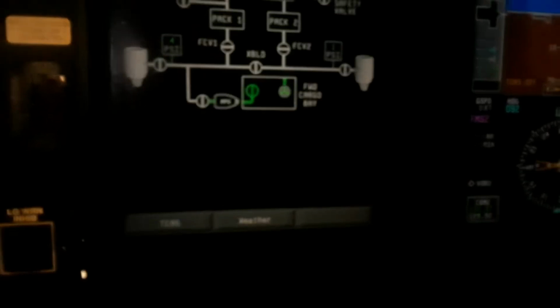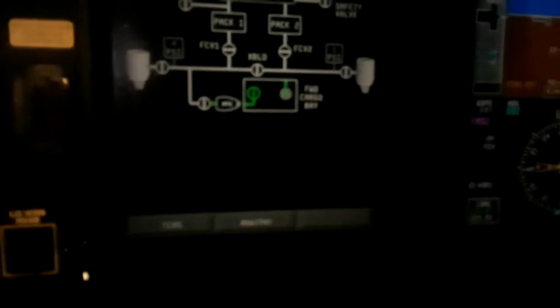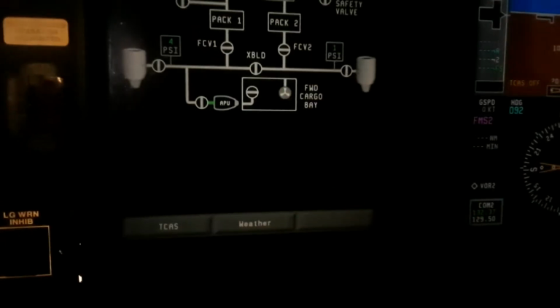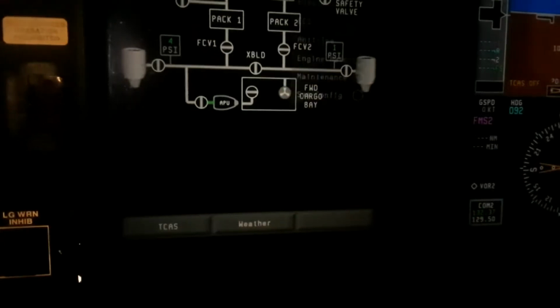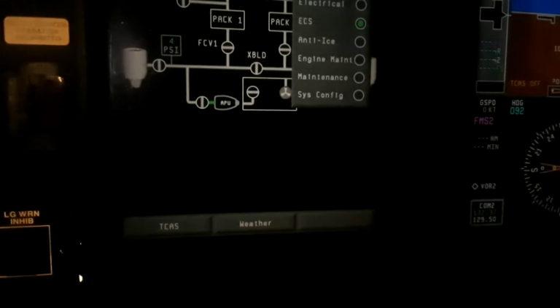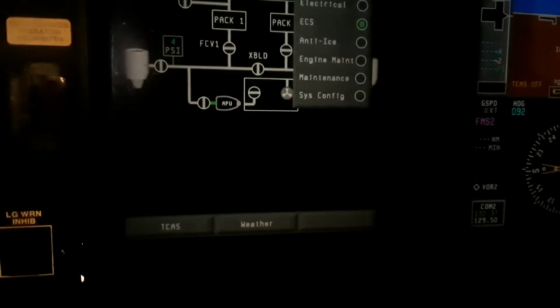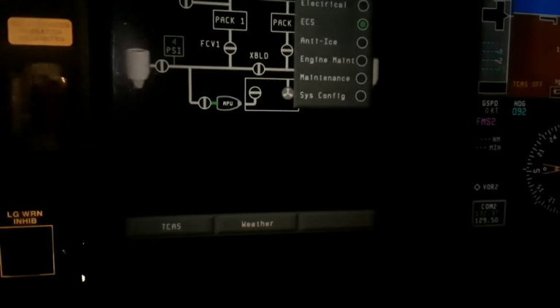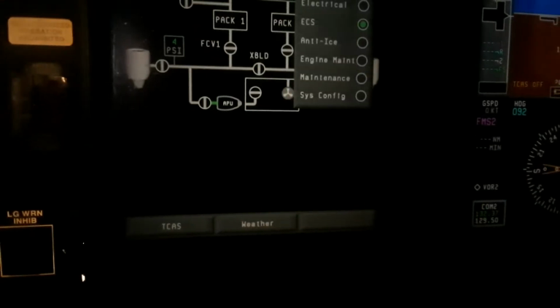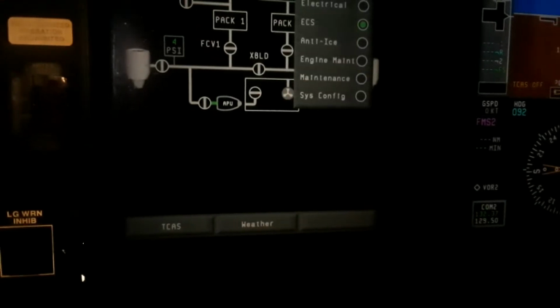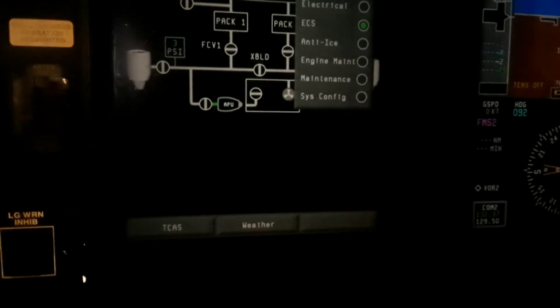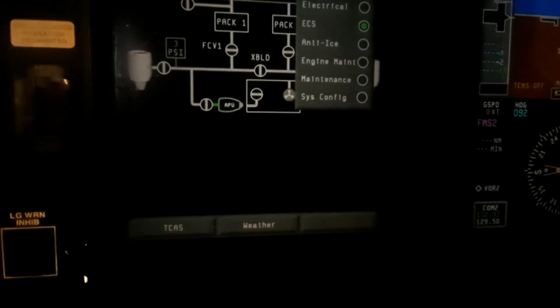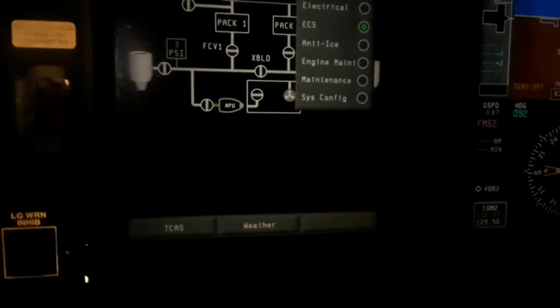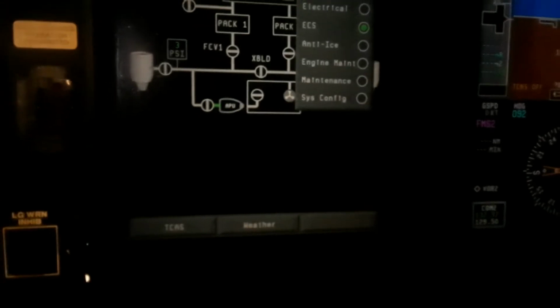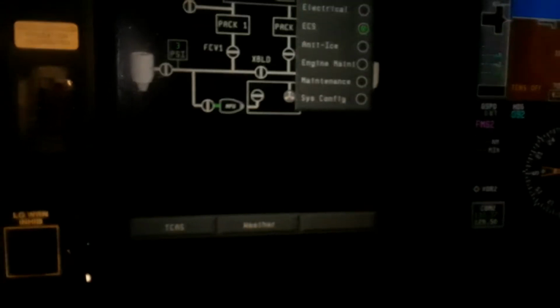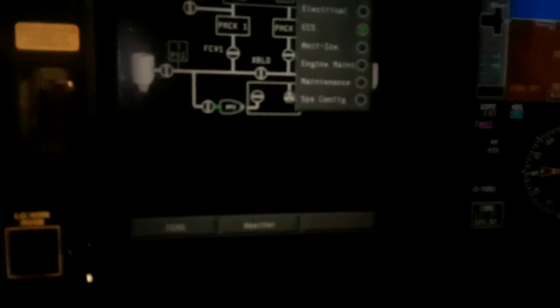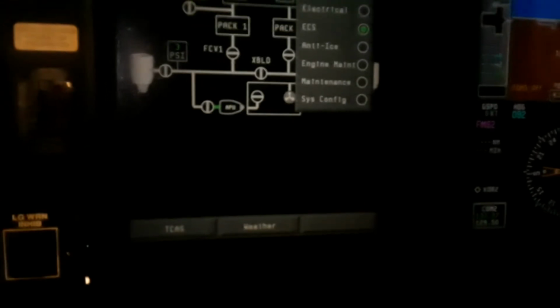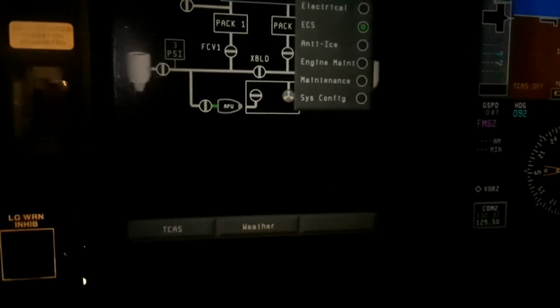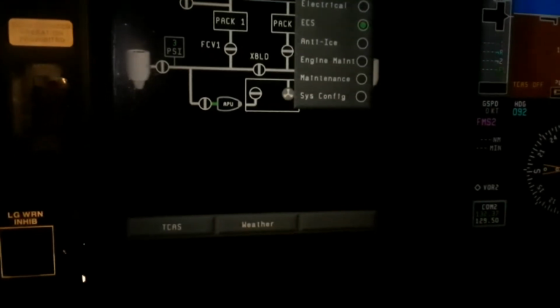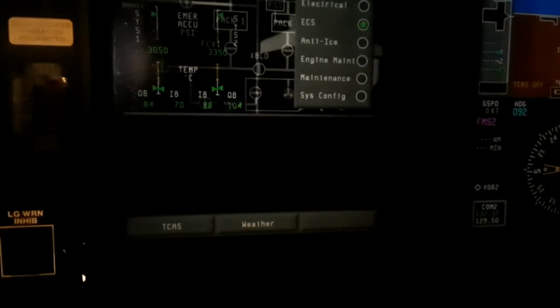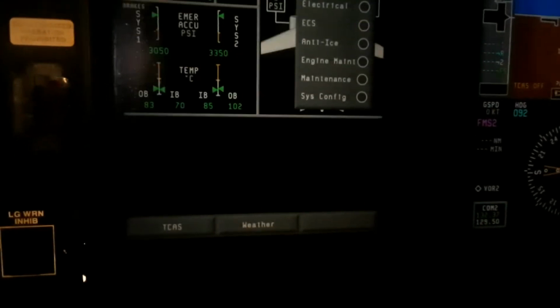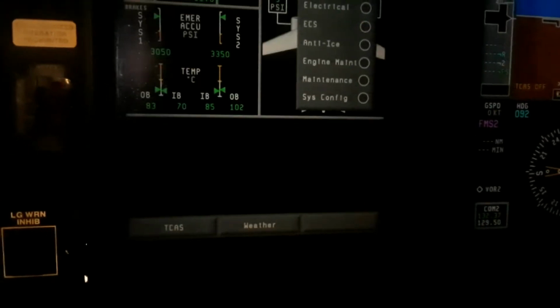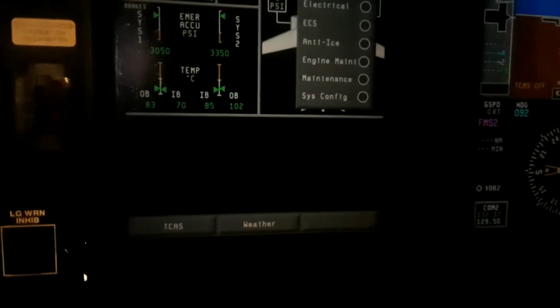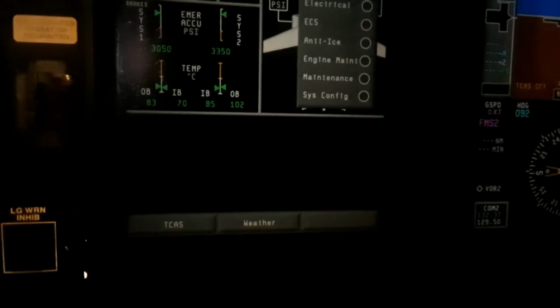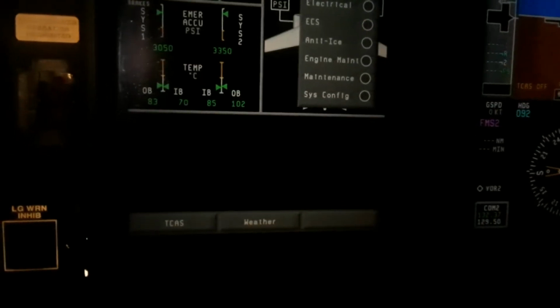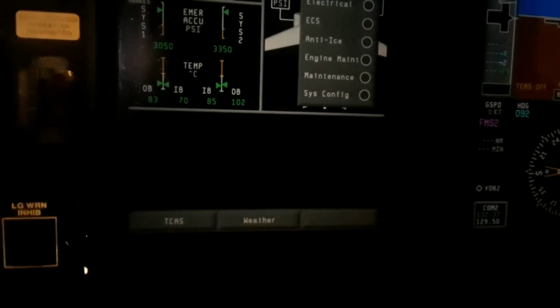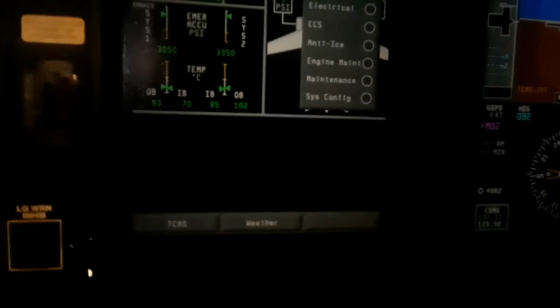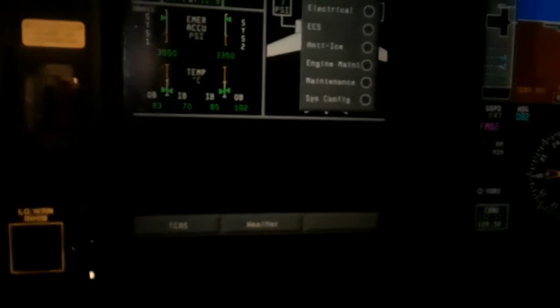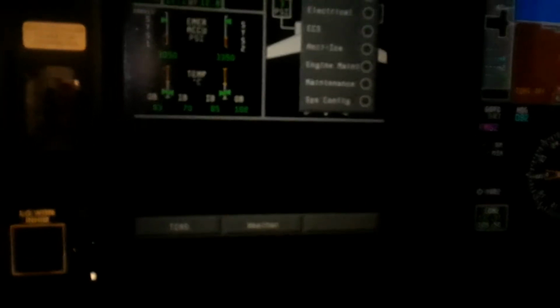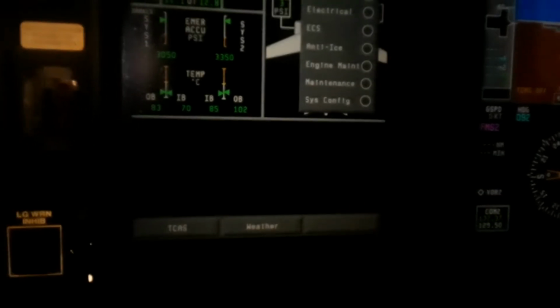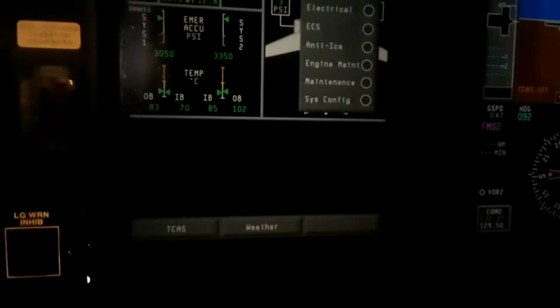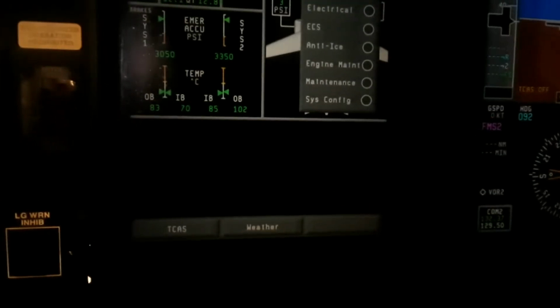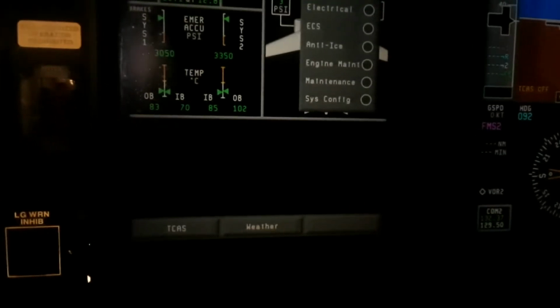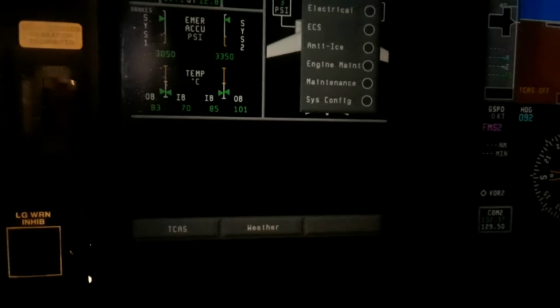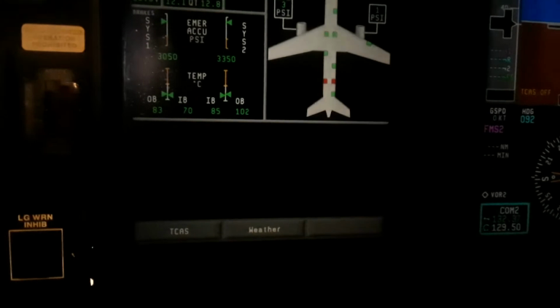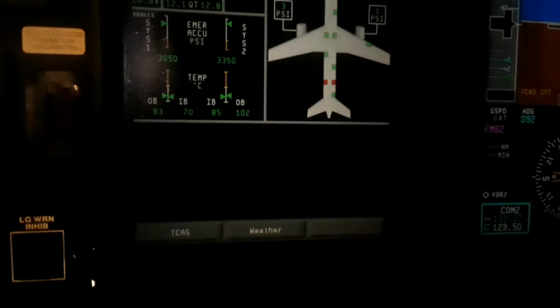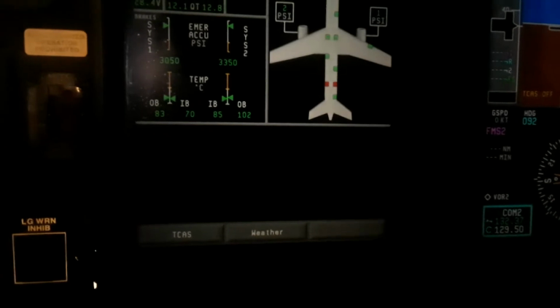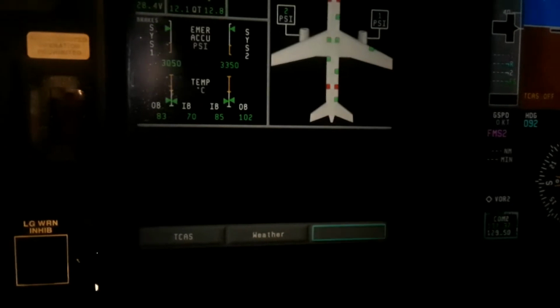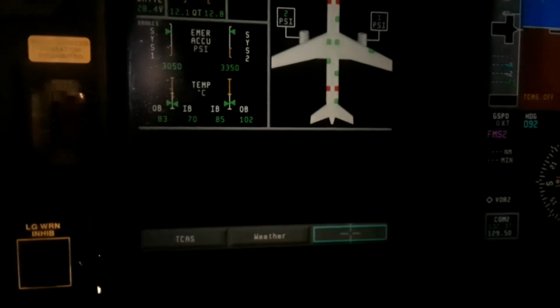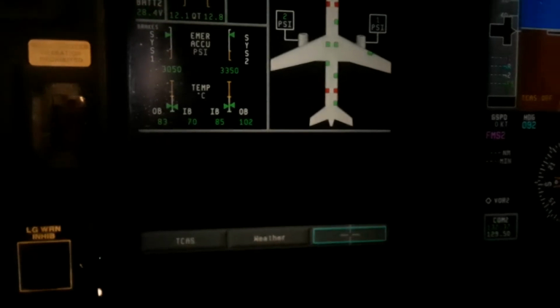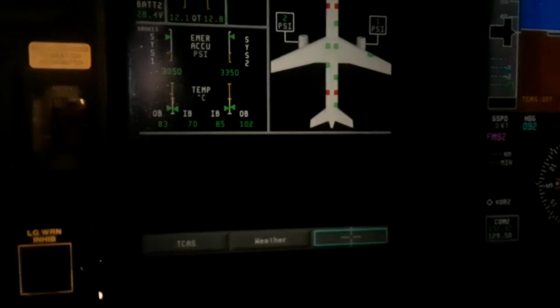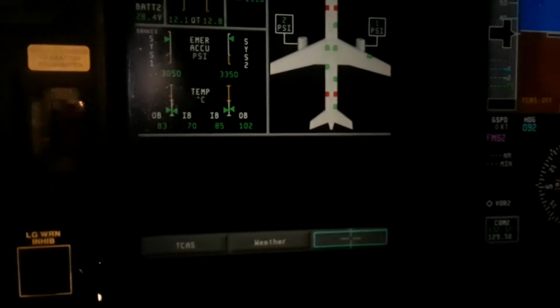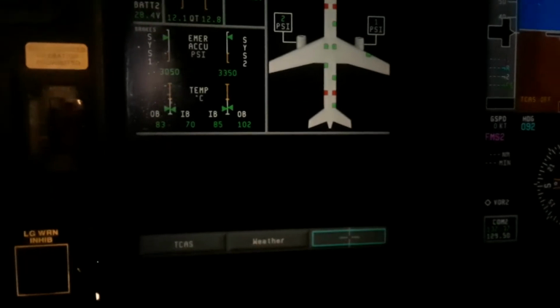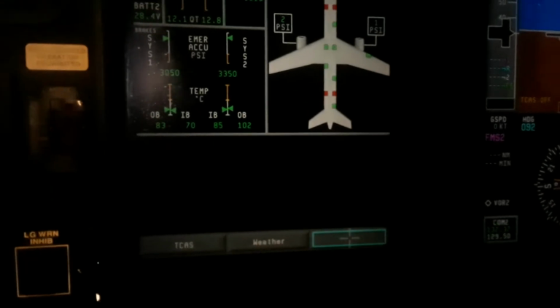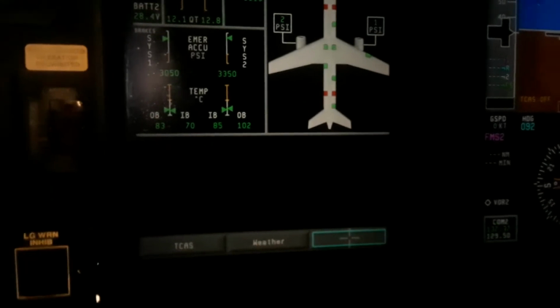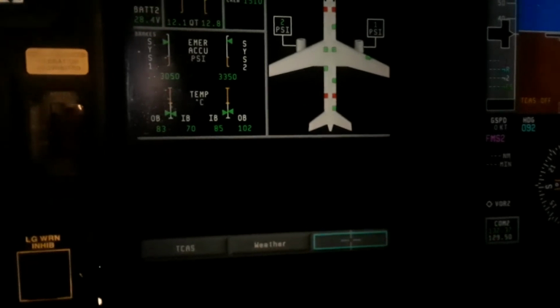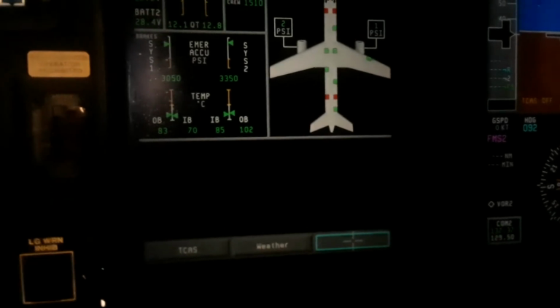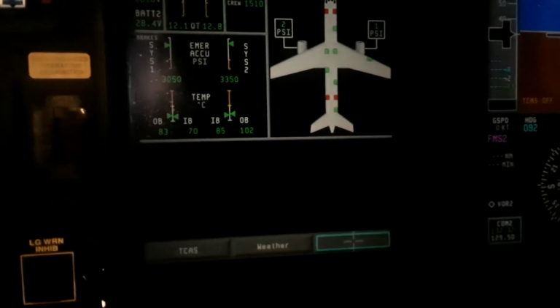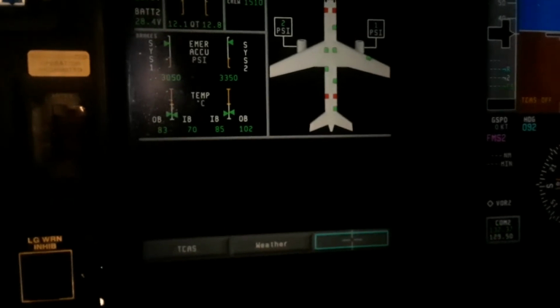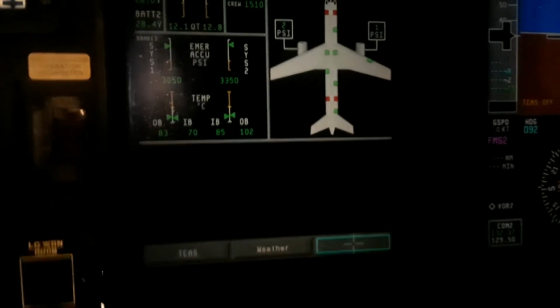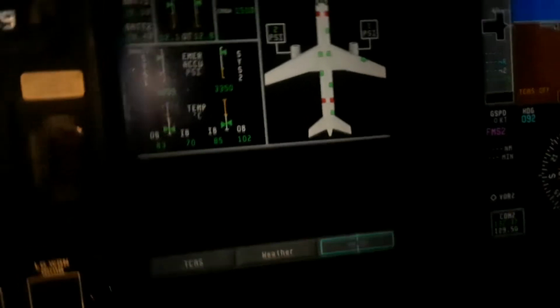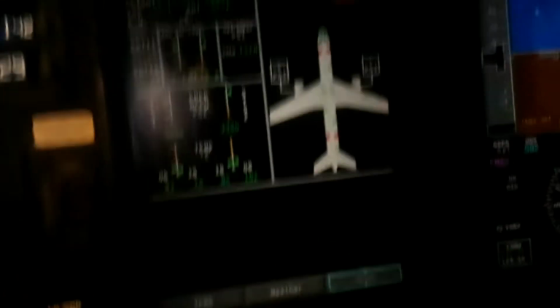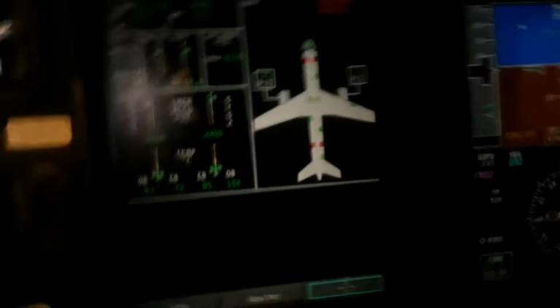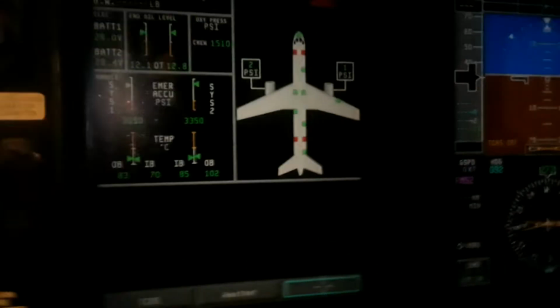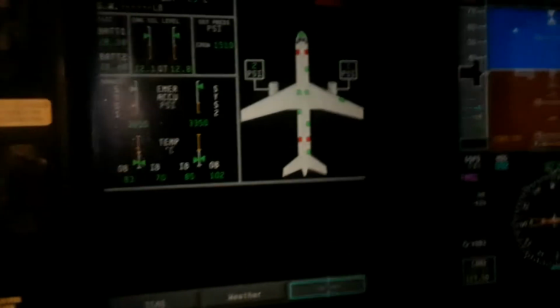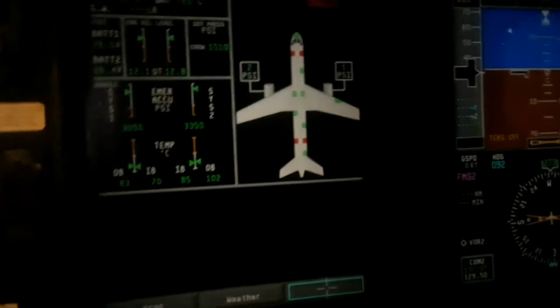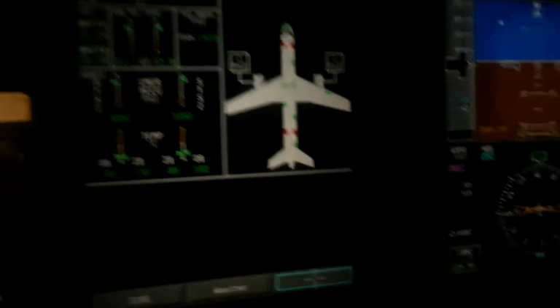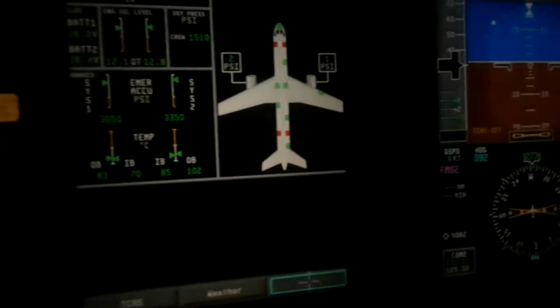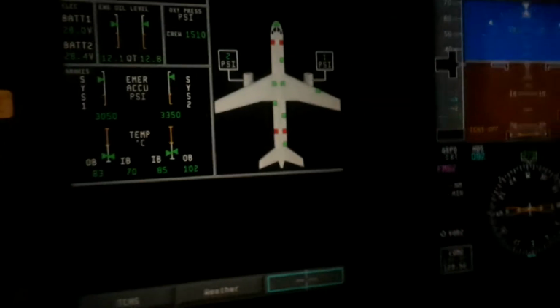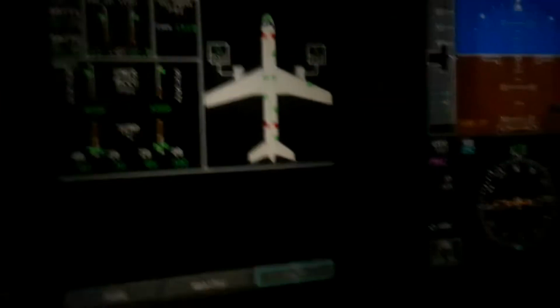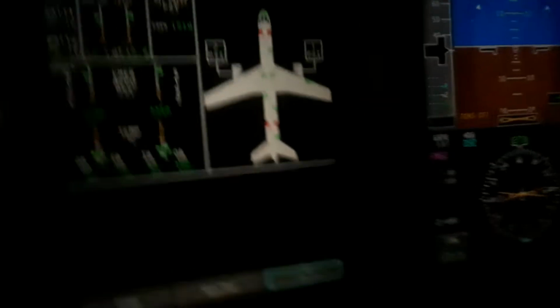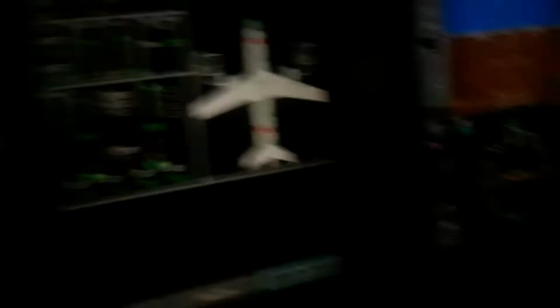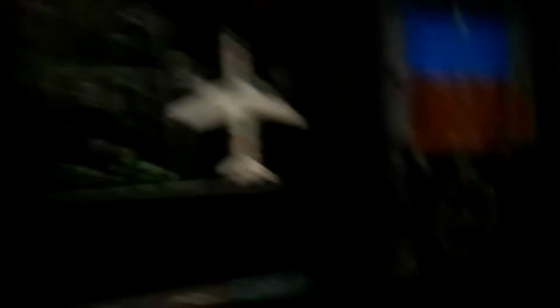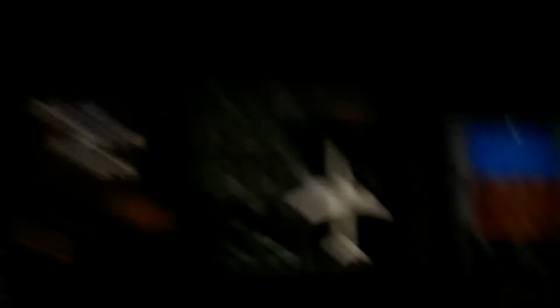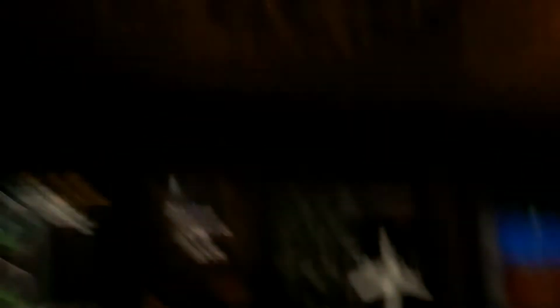I'm going to put this back to the status page like it's supposed to. There's no pressure in the ducts because I have it off.